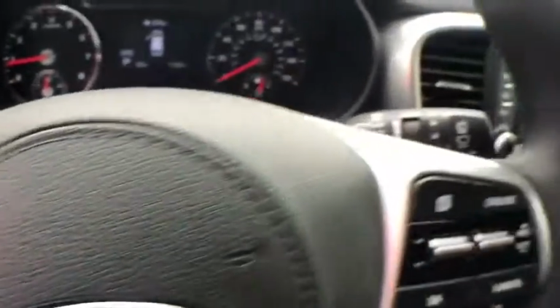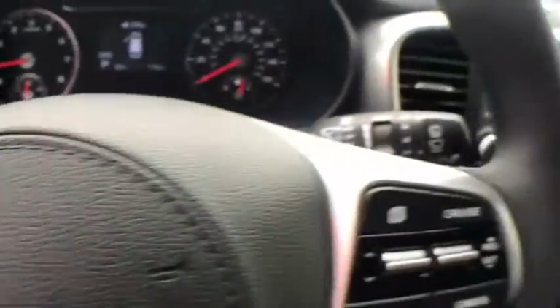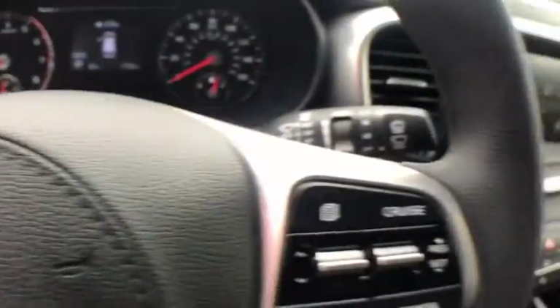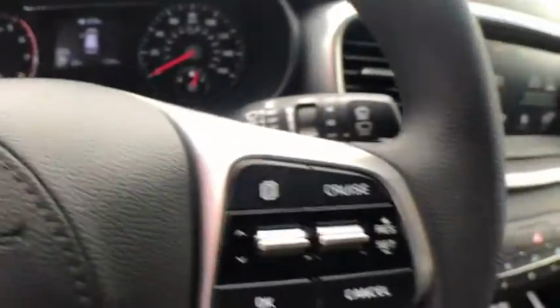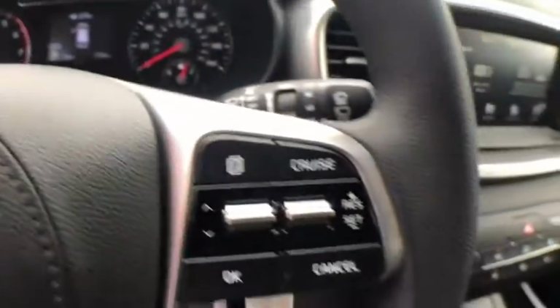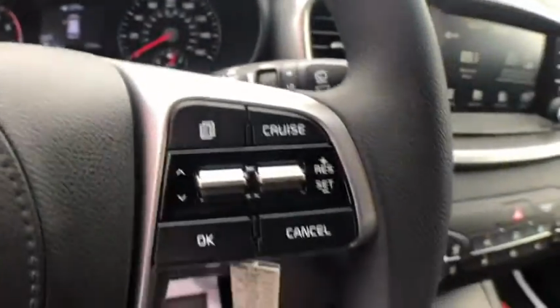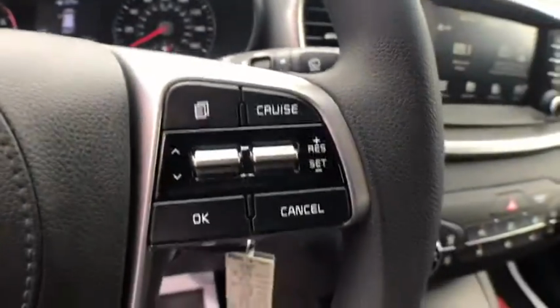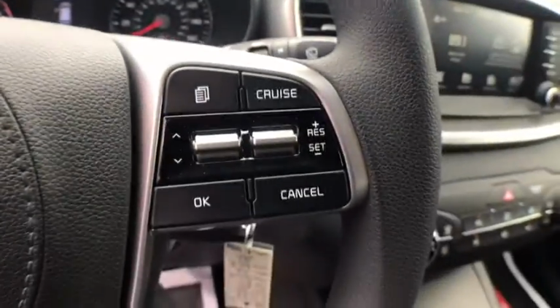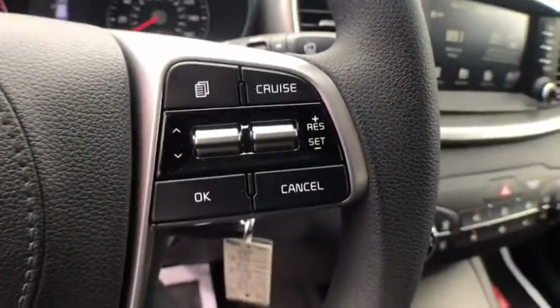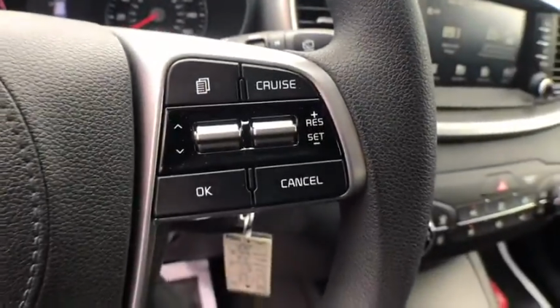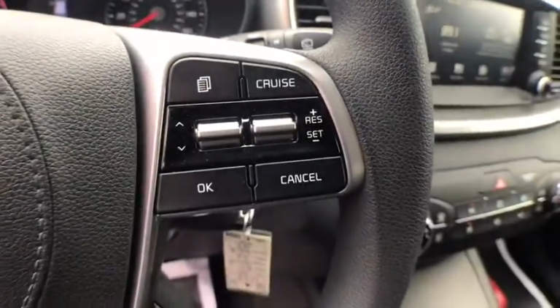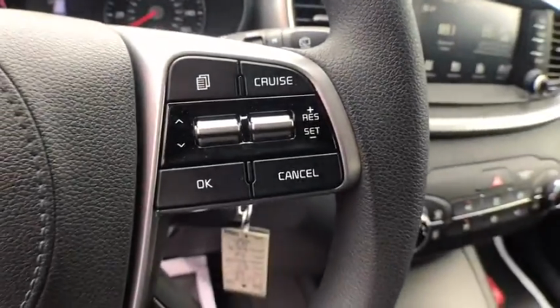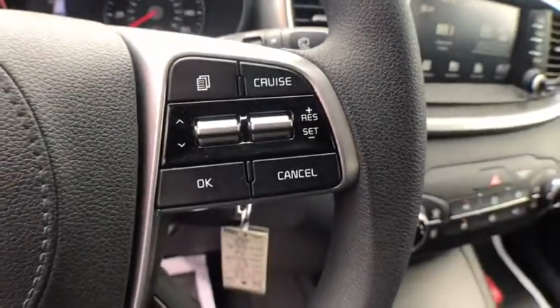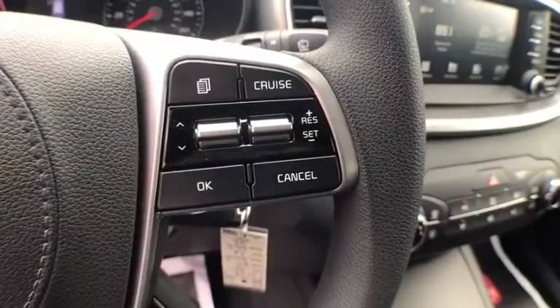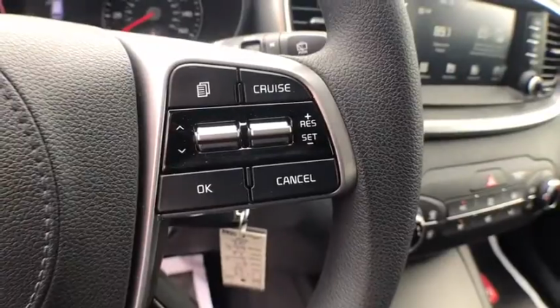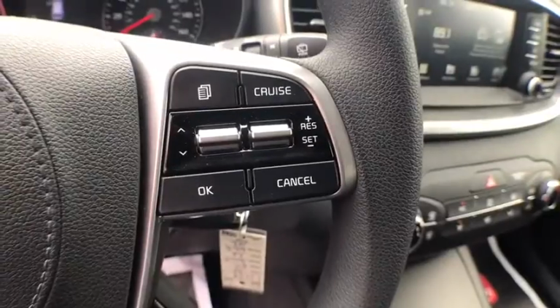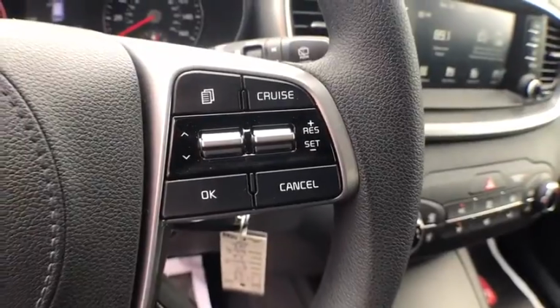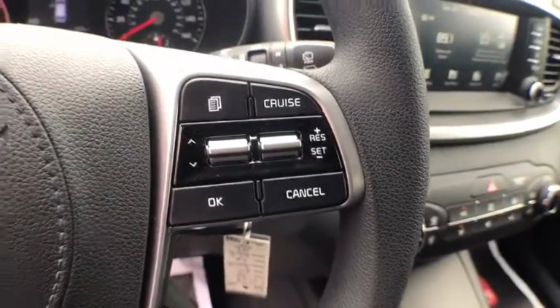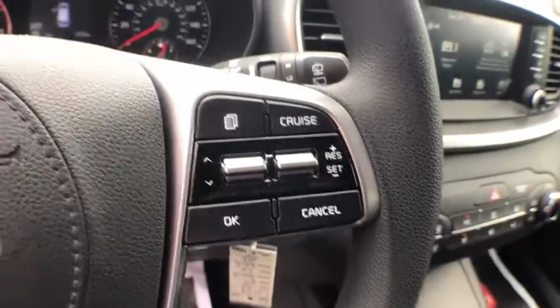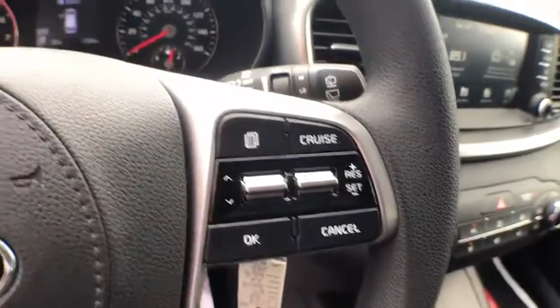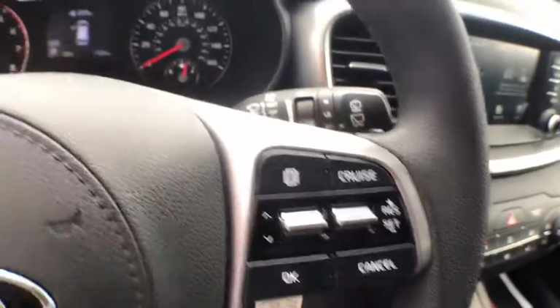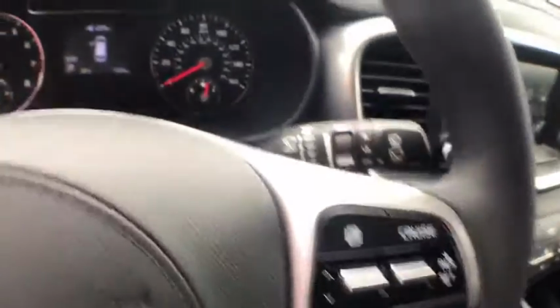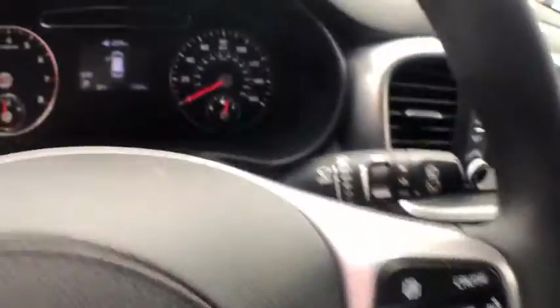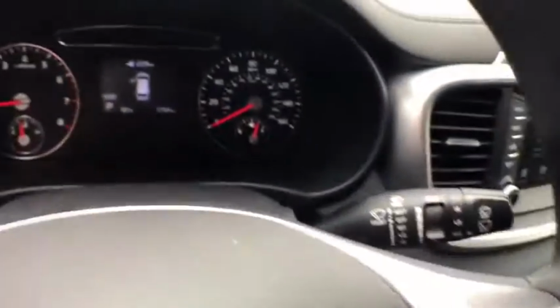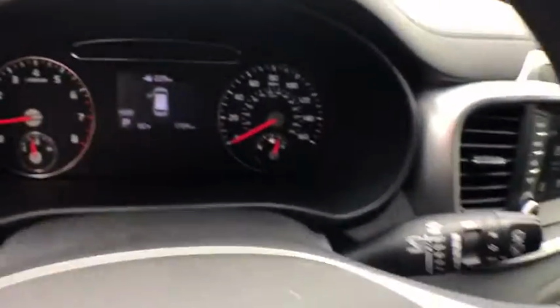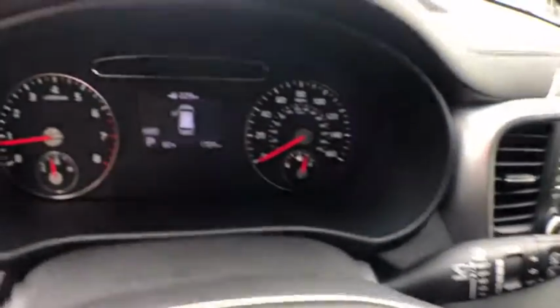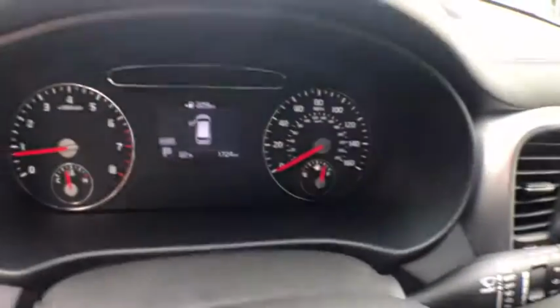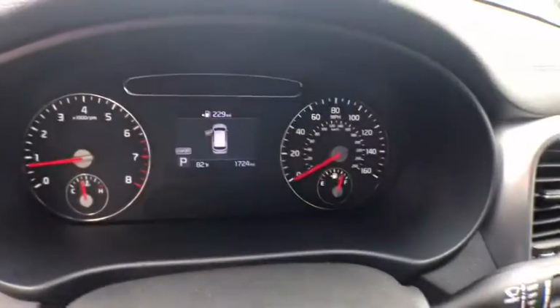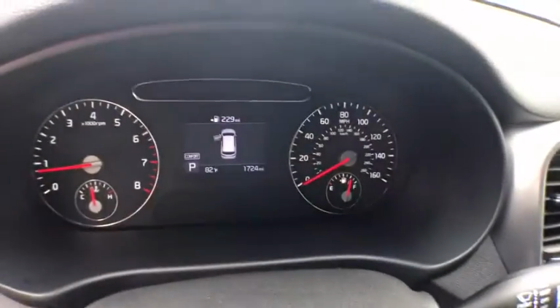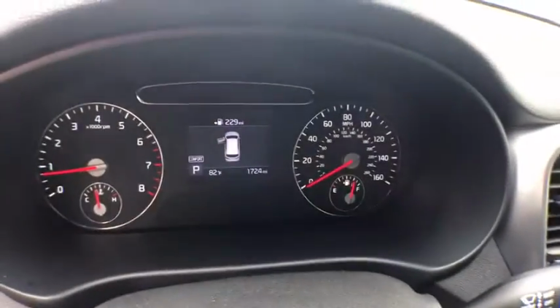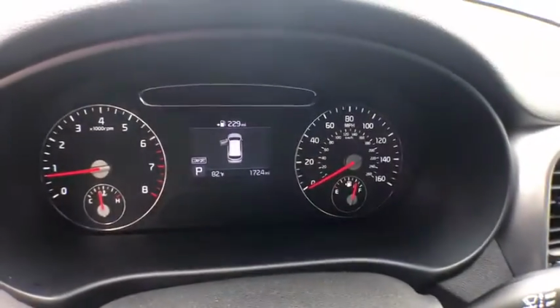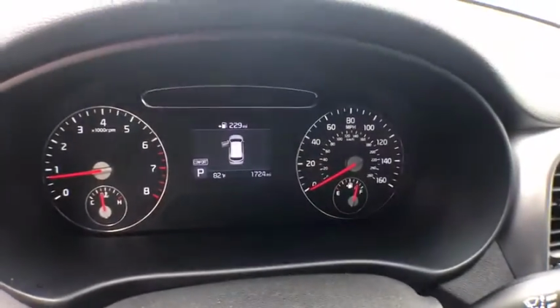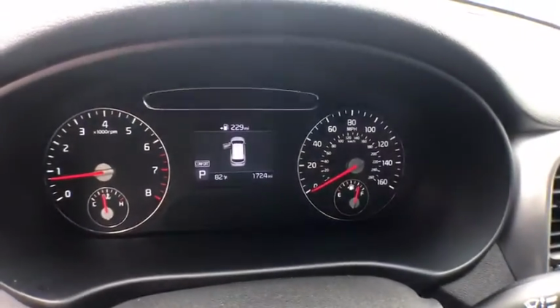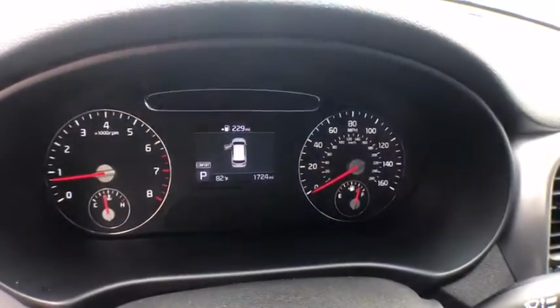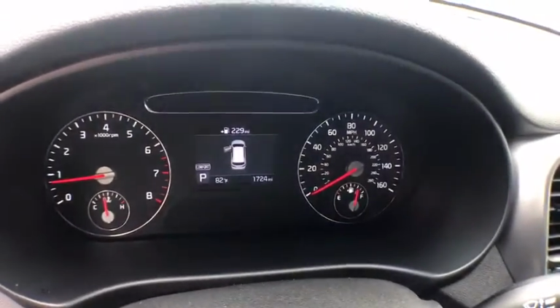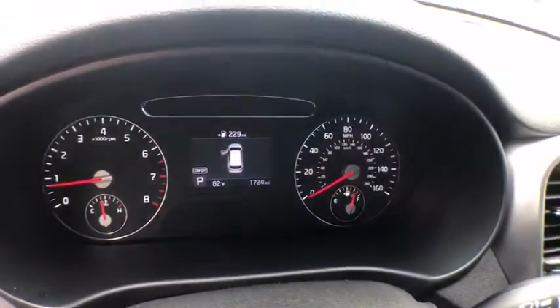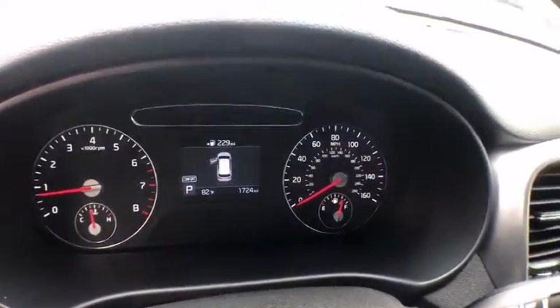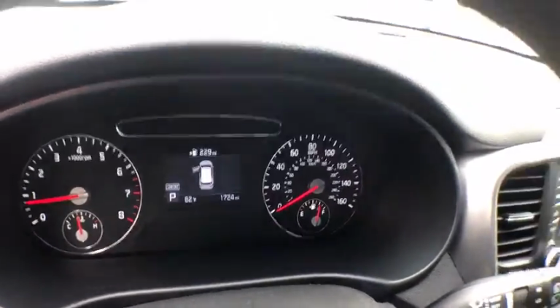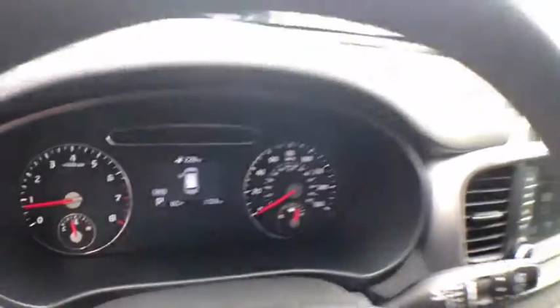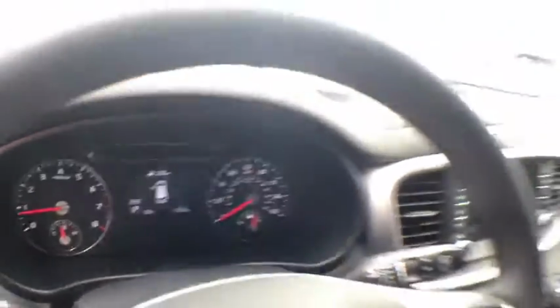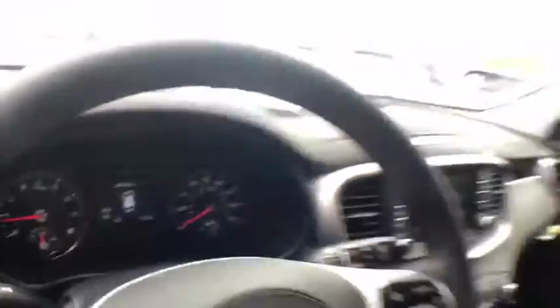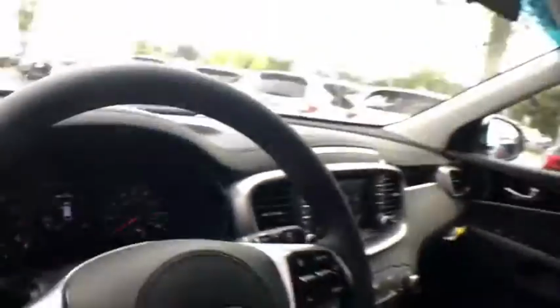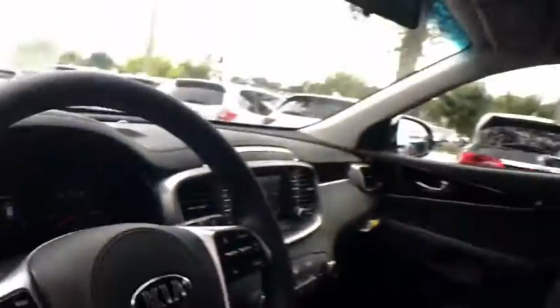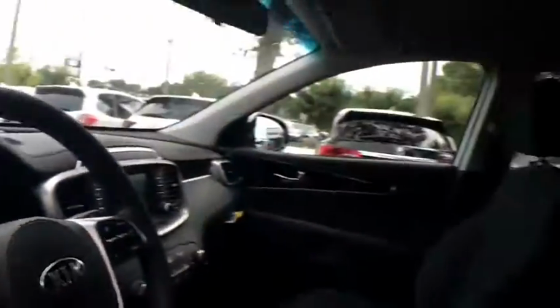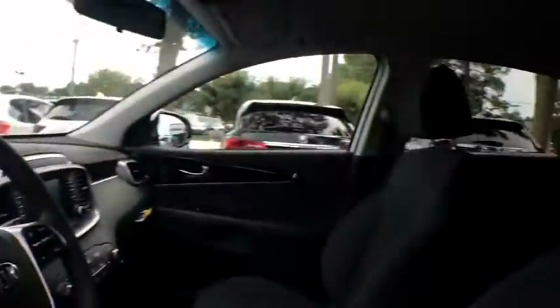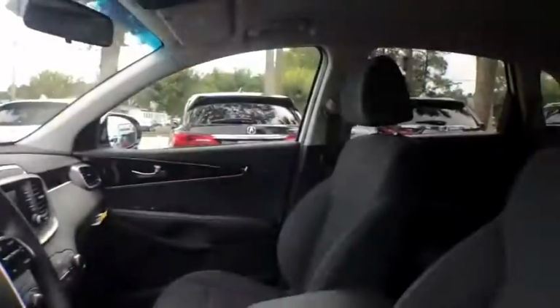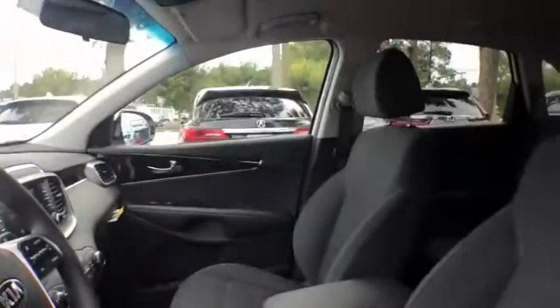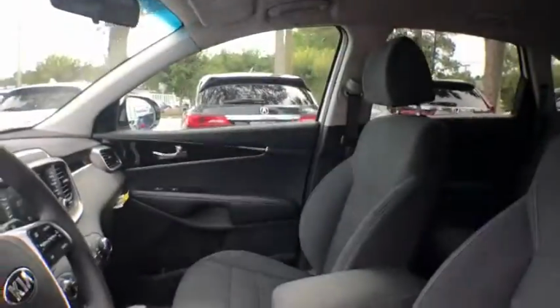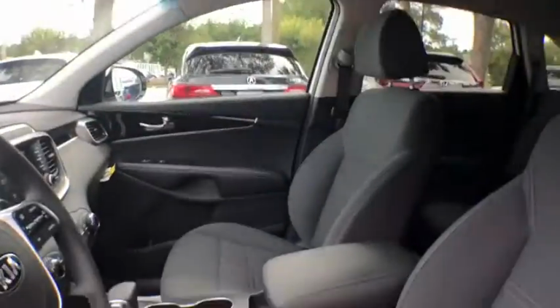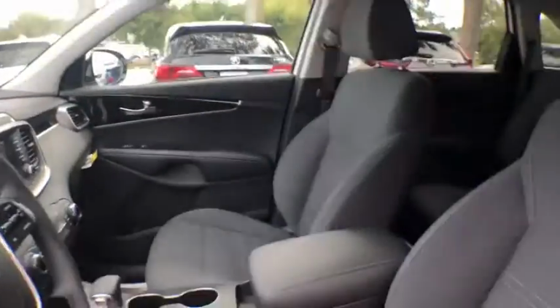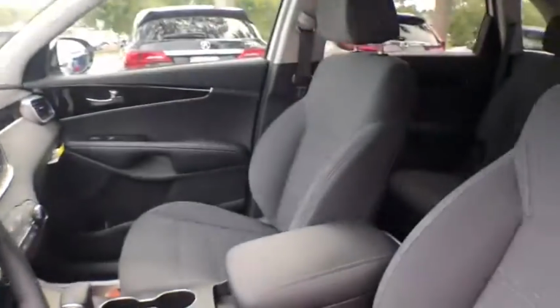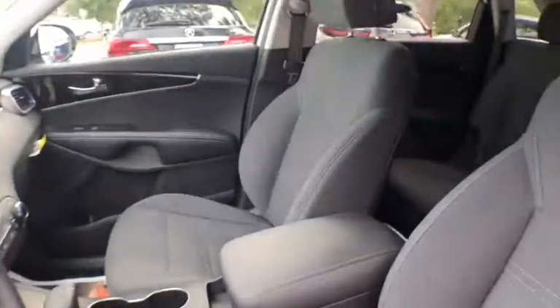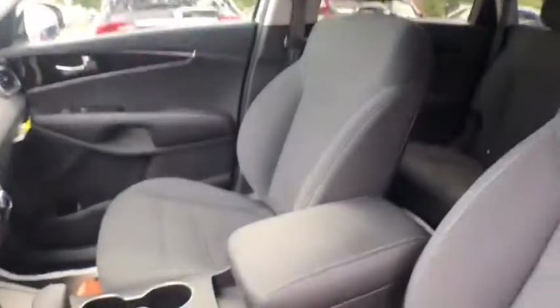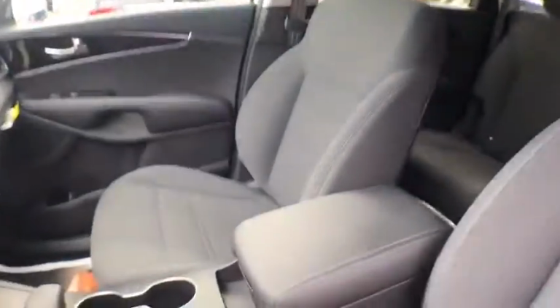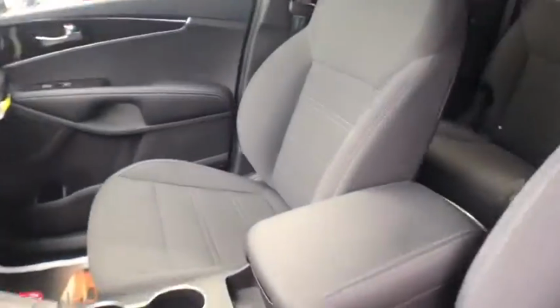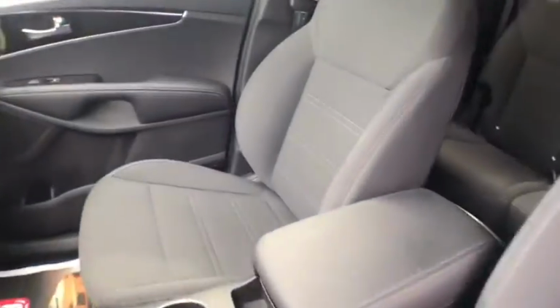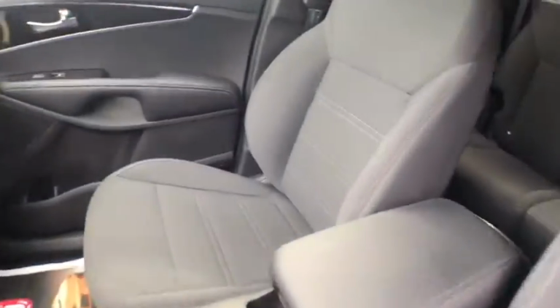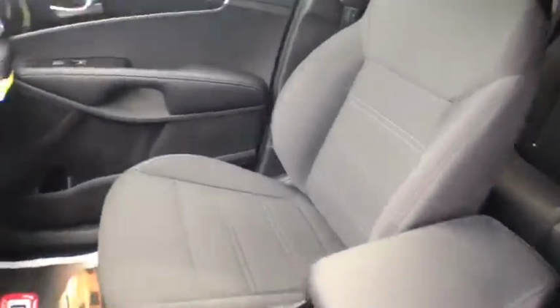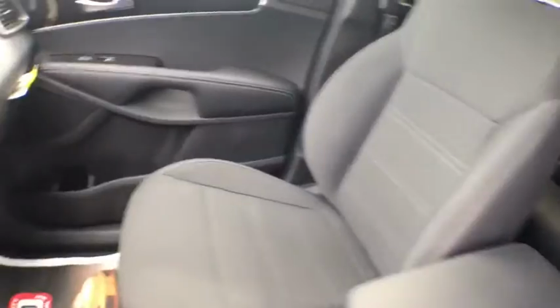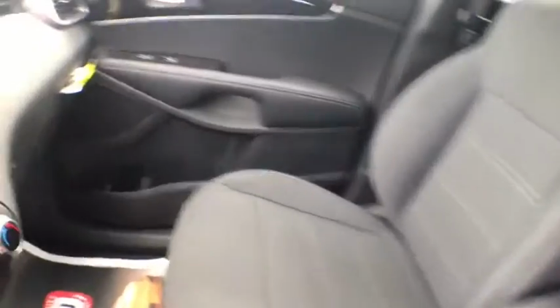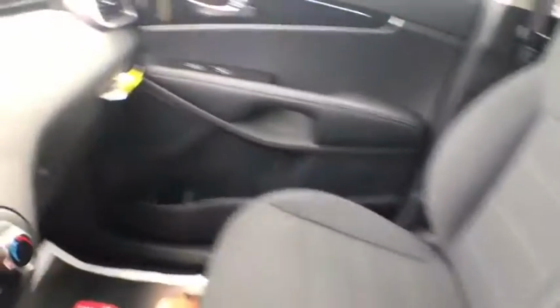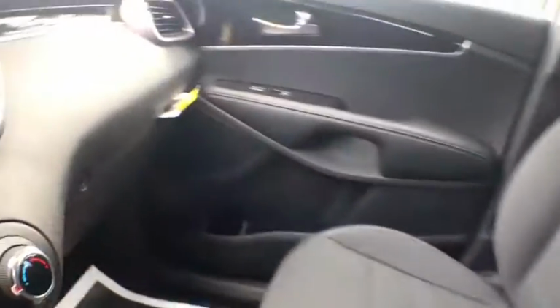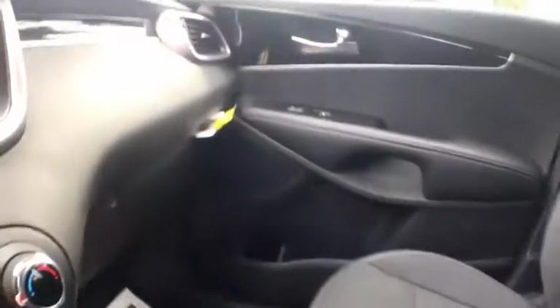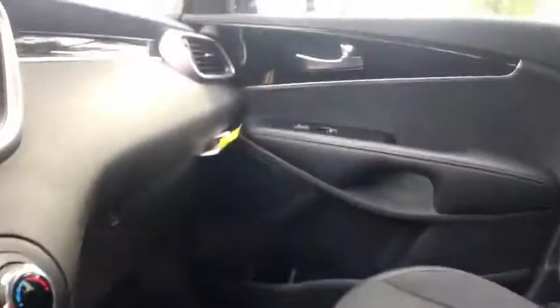overhead console, tachometer, power mirrors, rear view camera, tinted glass, vanity mirrors, tire pressure monitor.